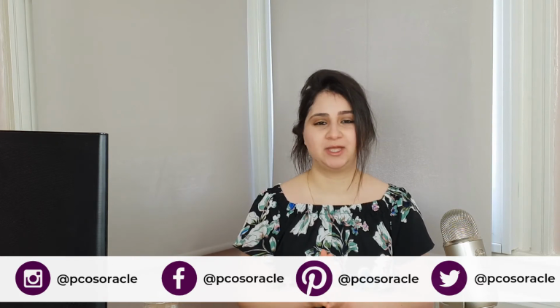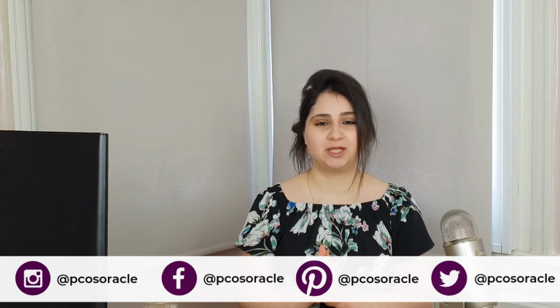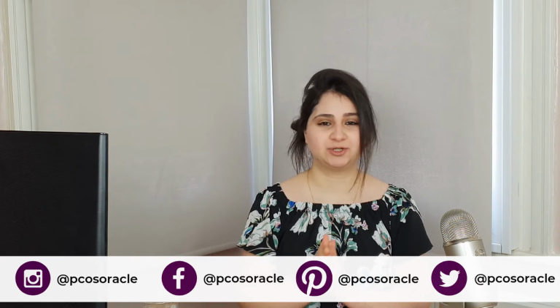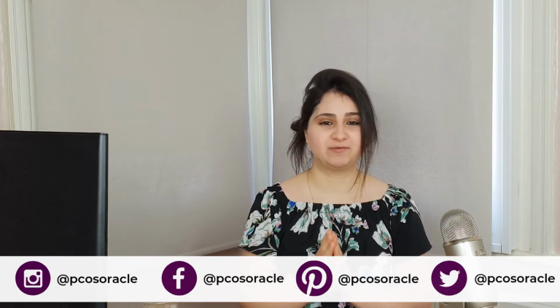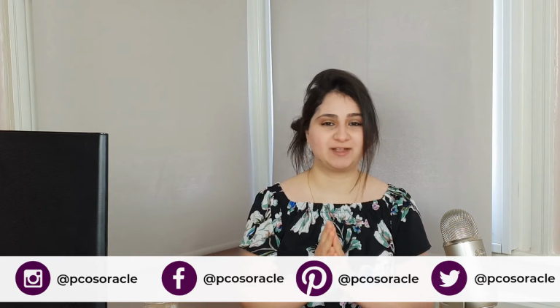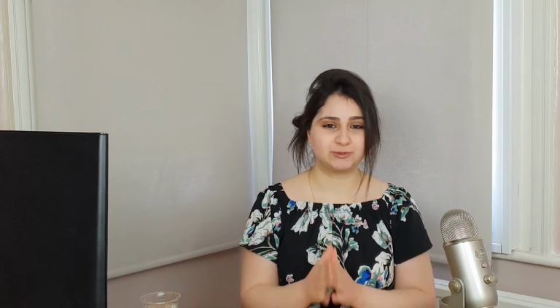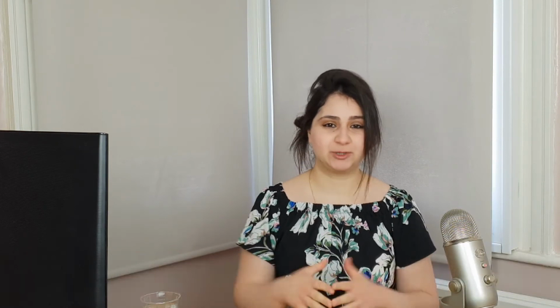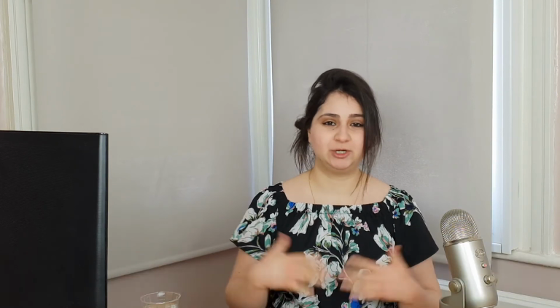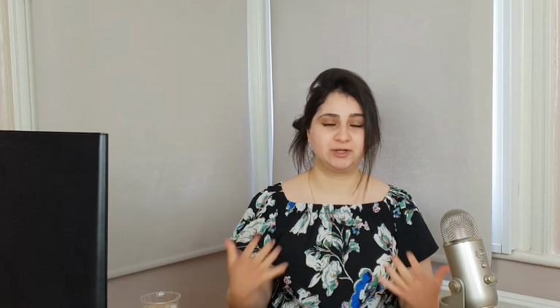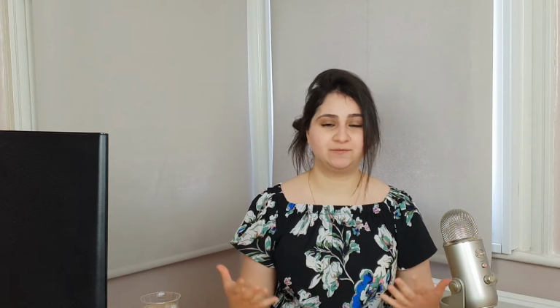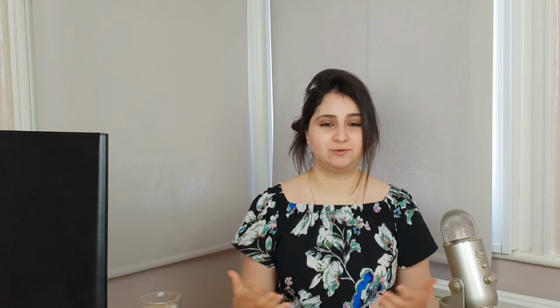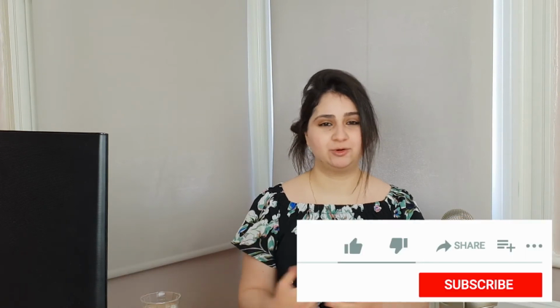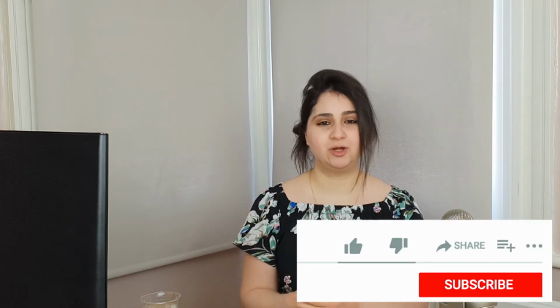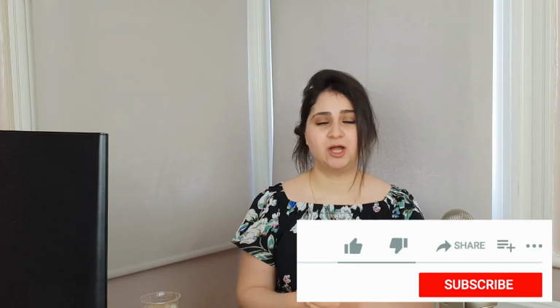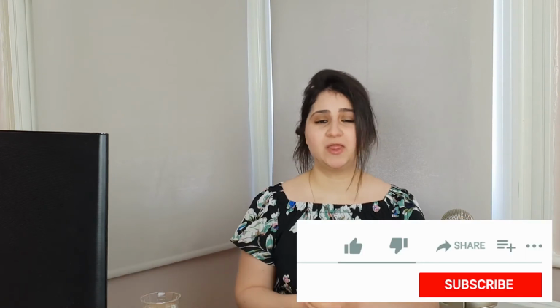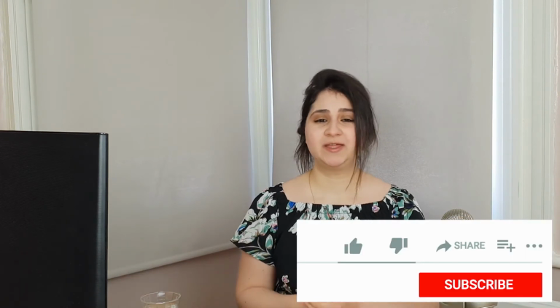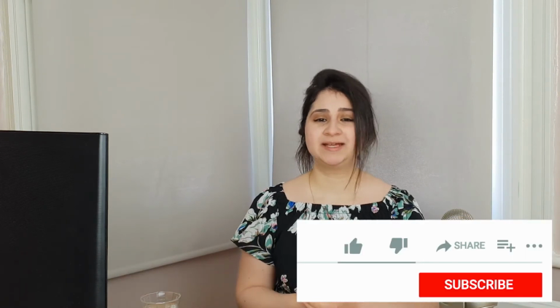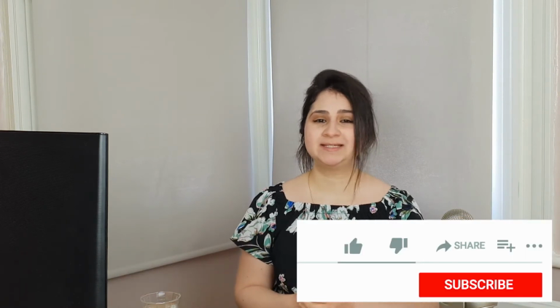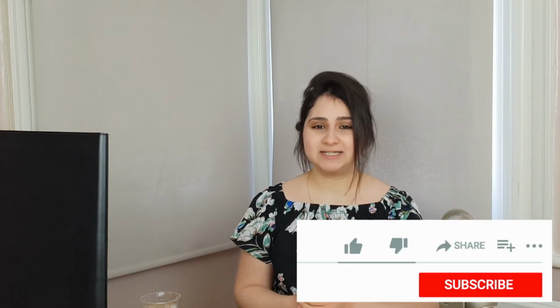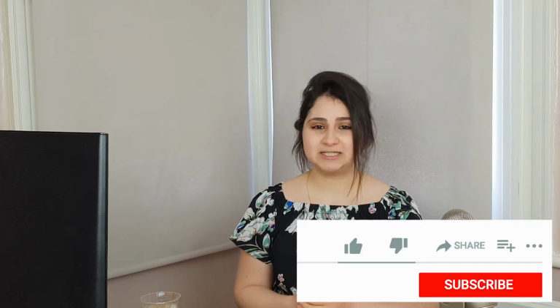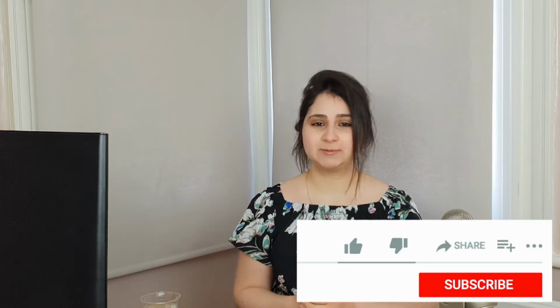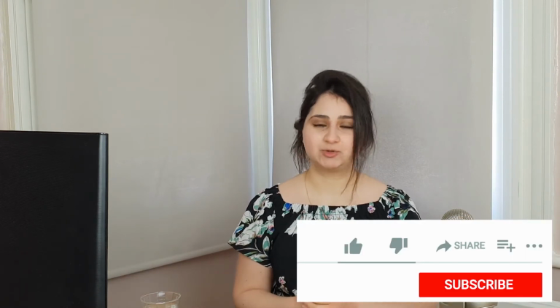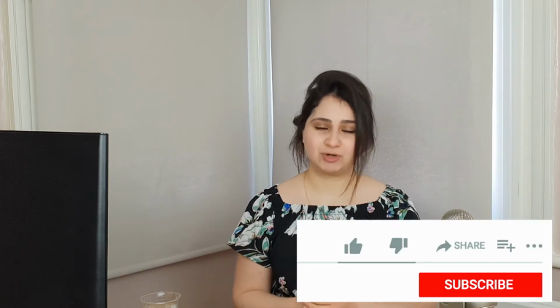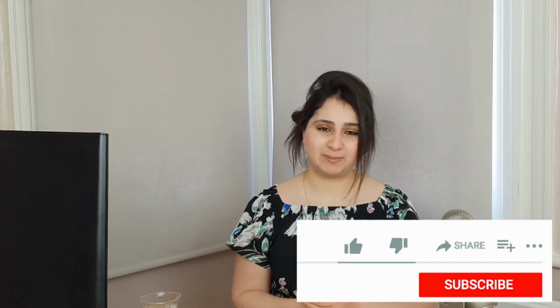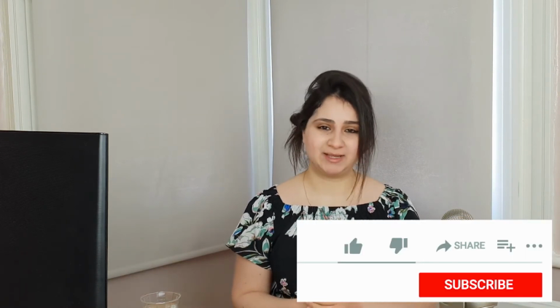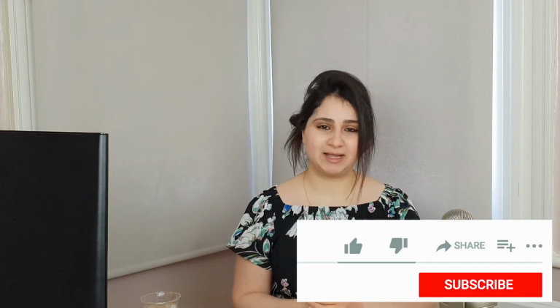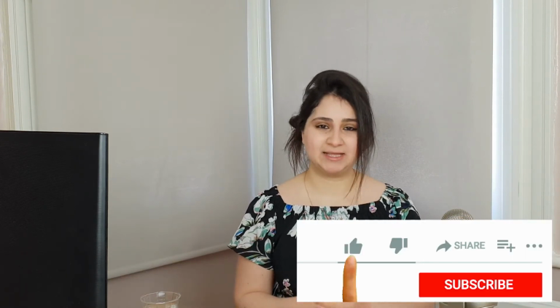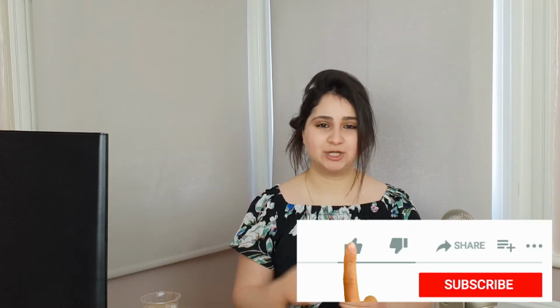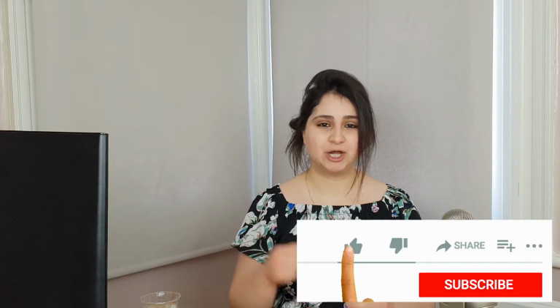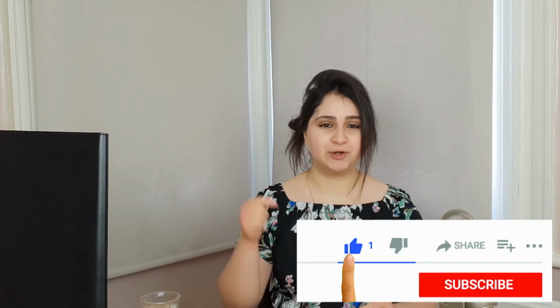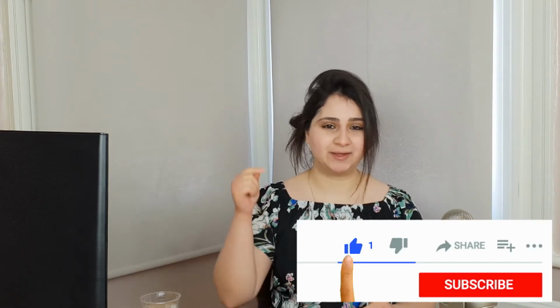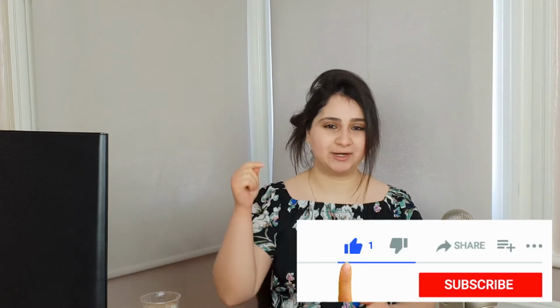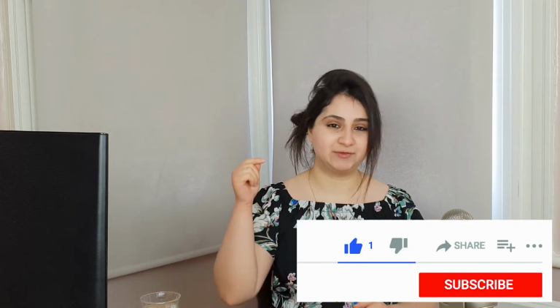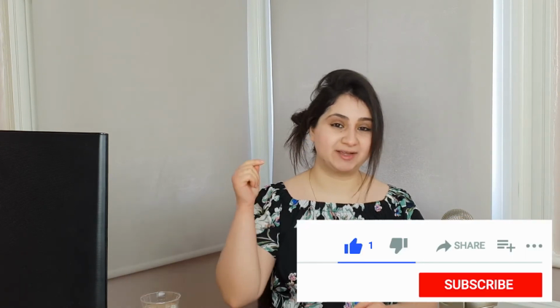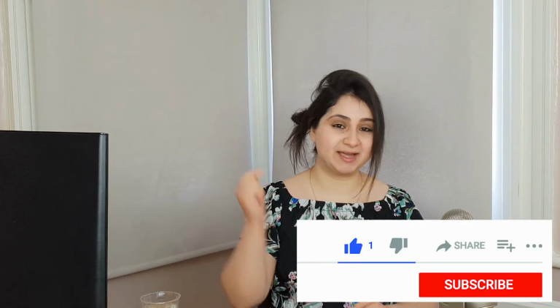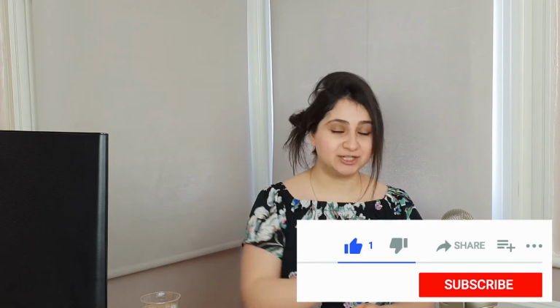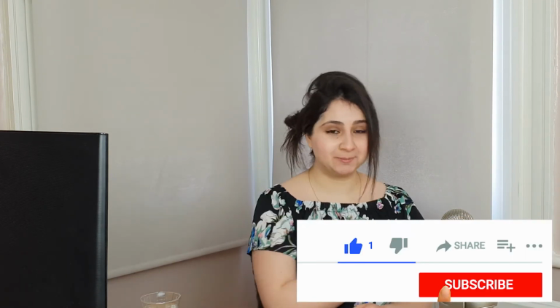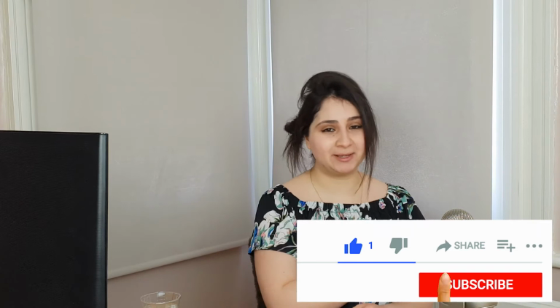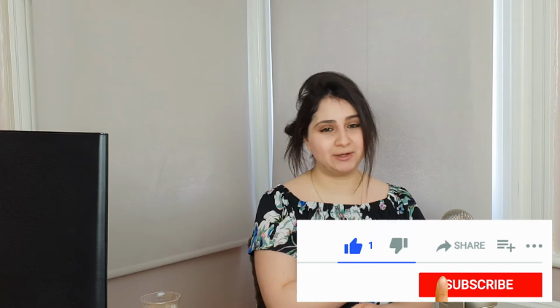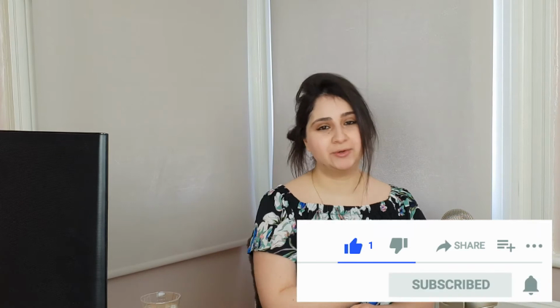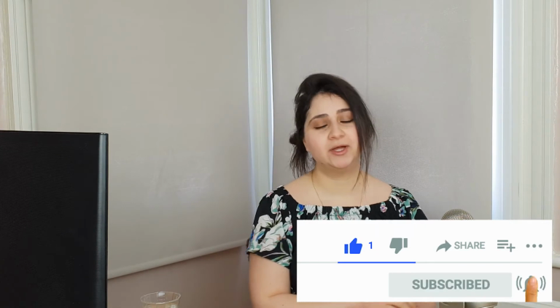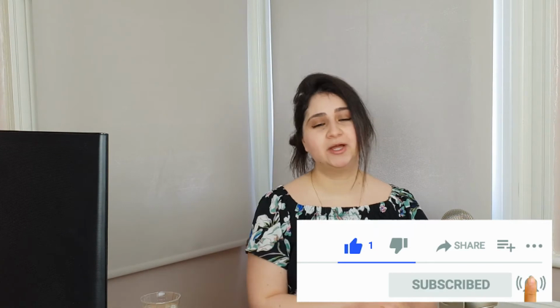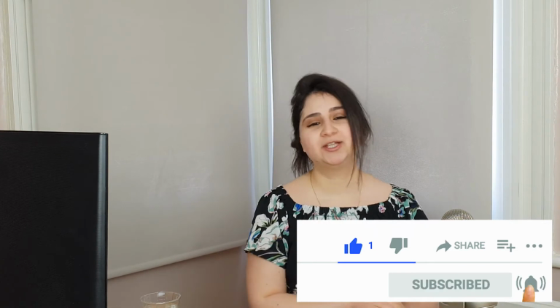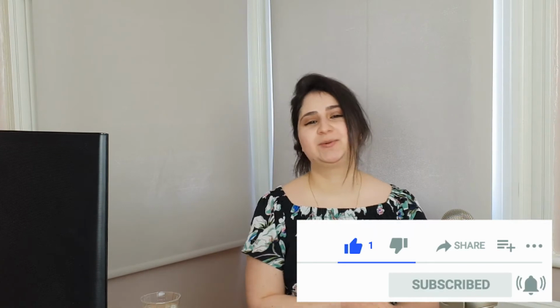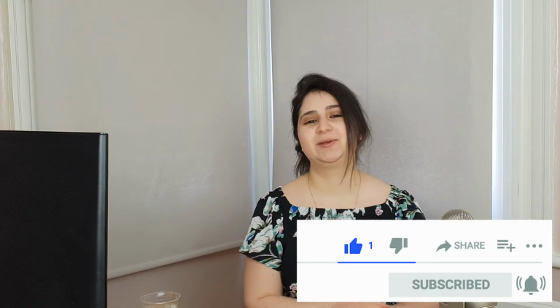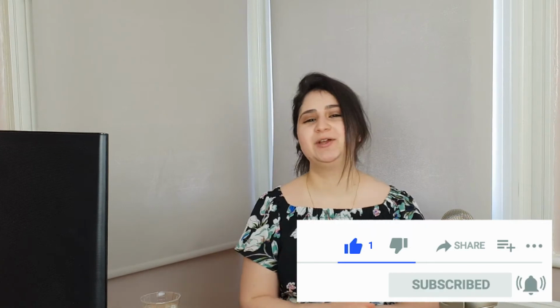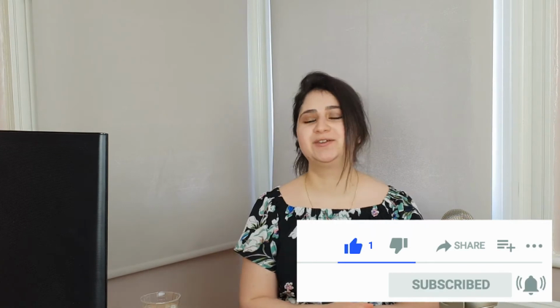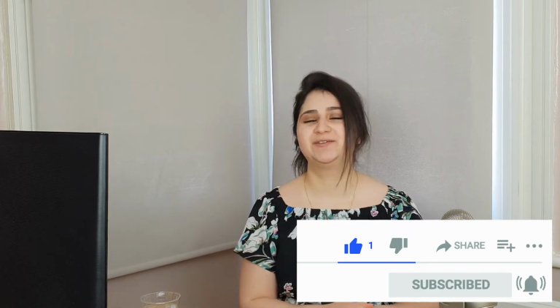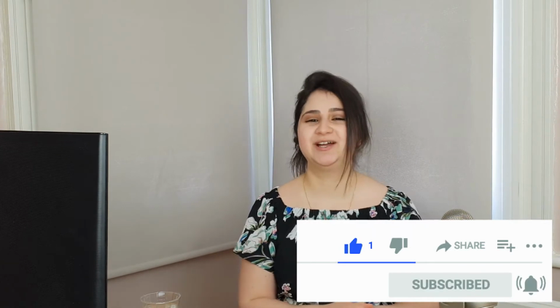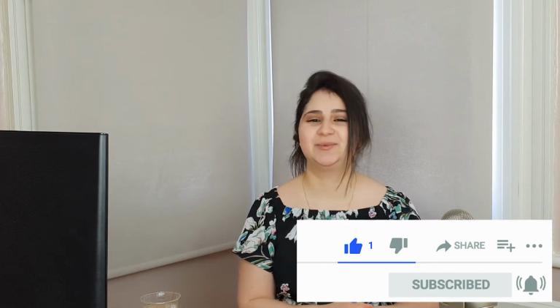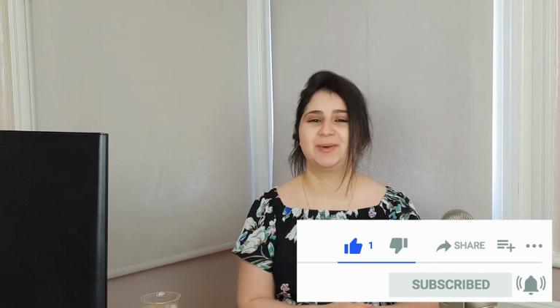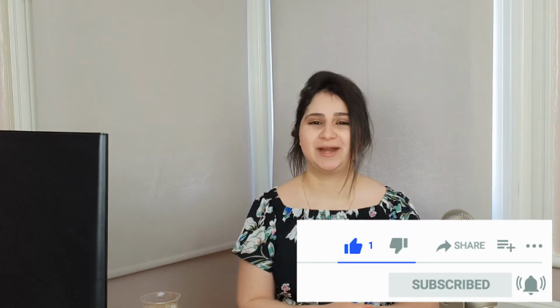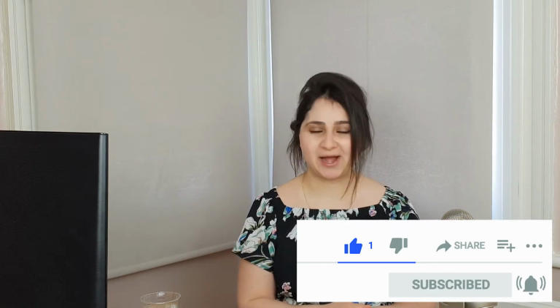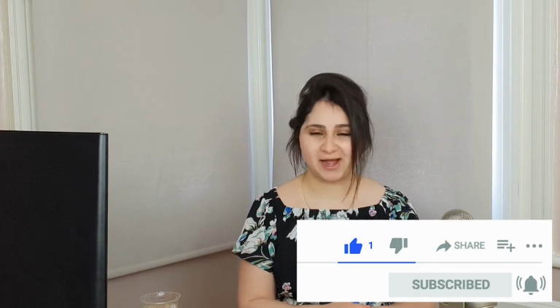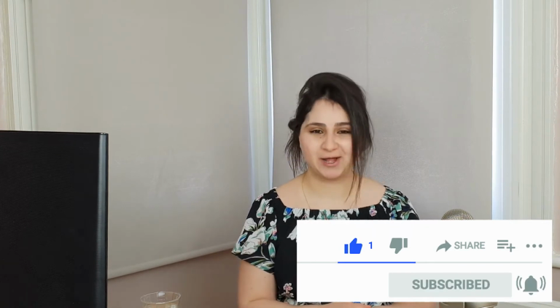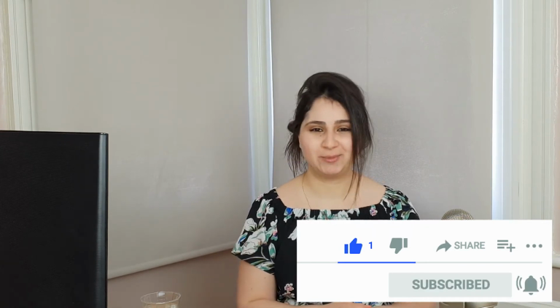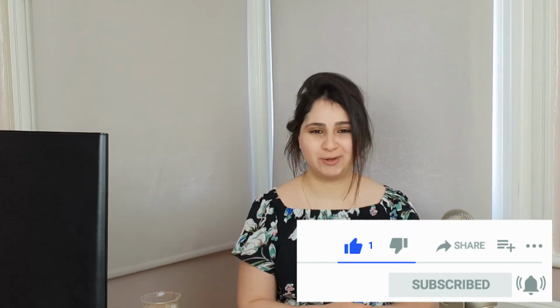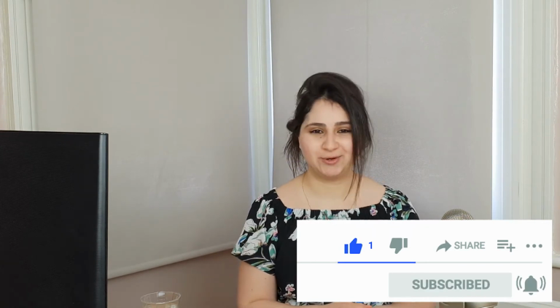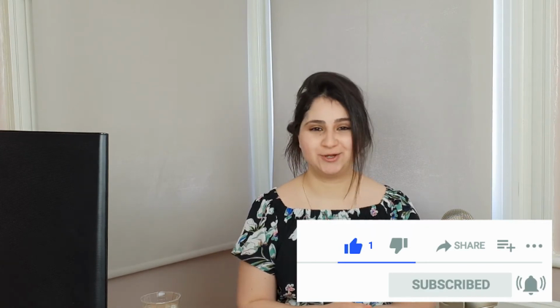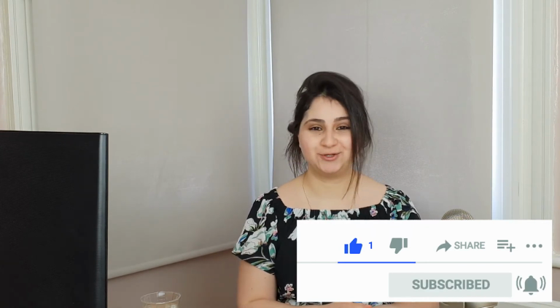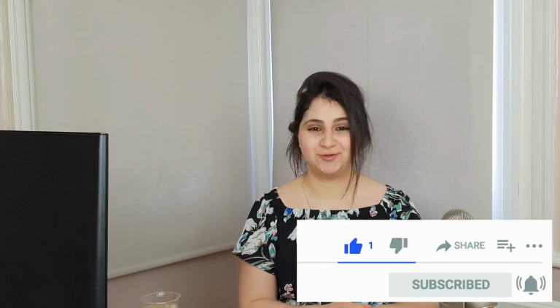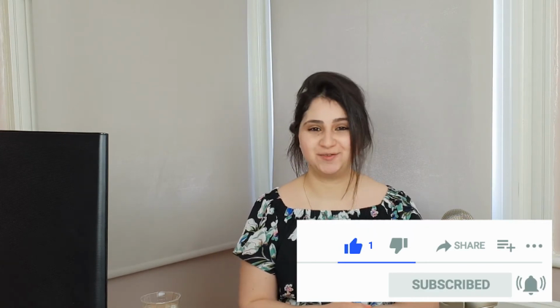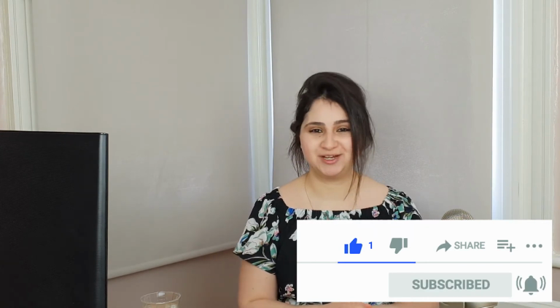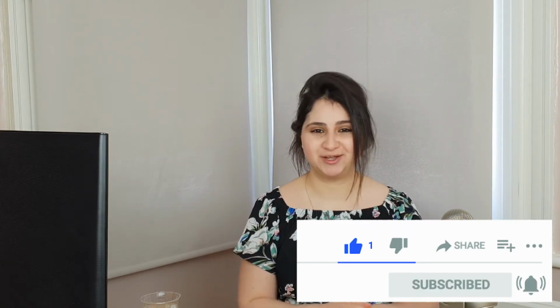If that's what you're looking for then consider subscribing and turn on that notification bell to be notified when I upload a new video.